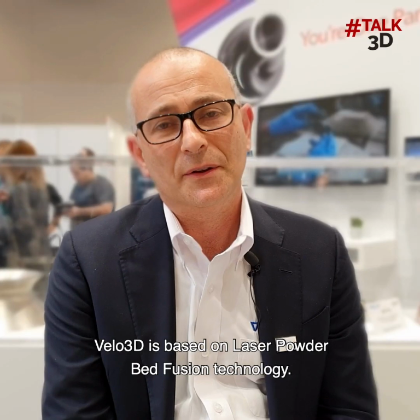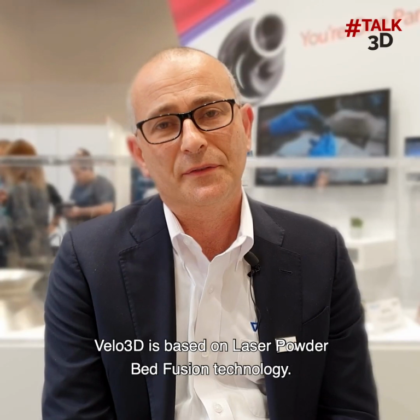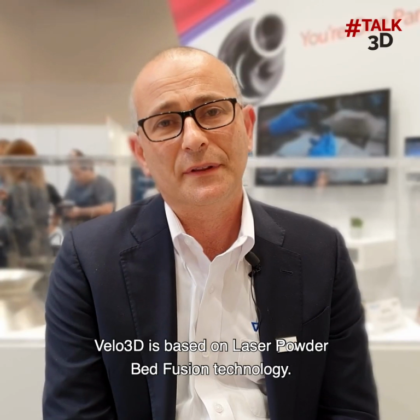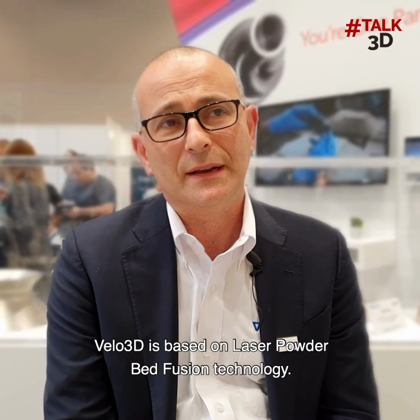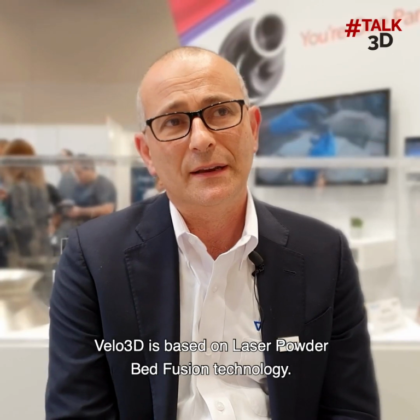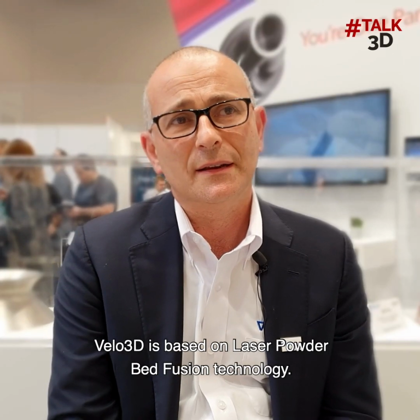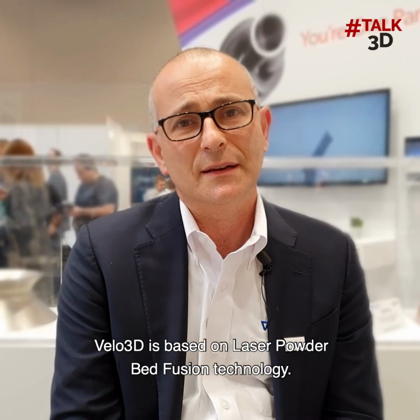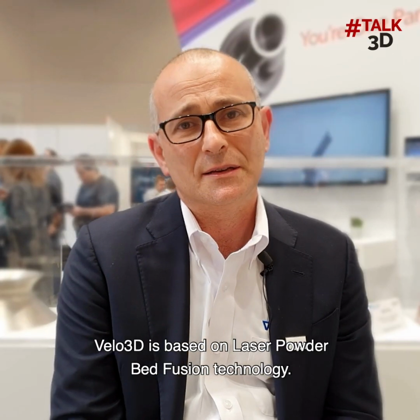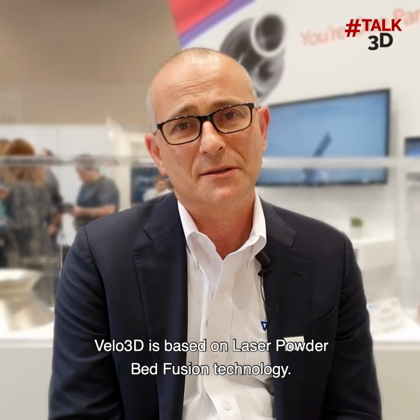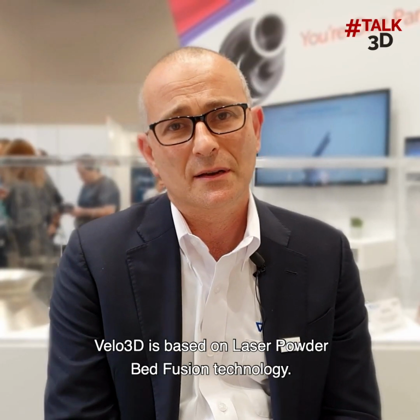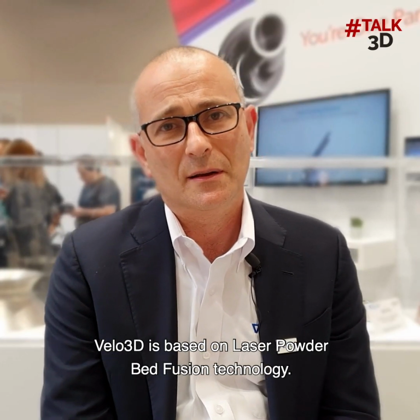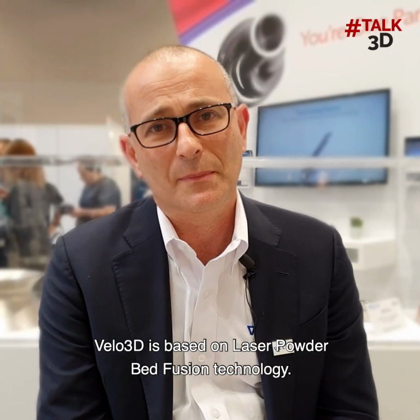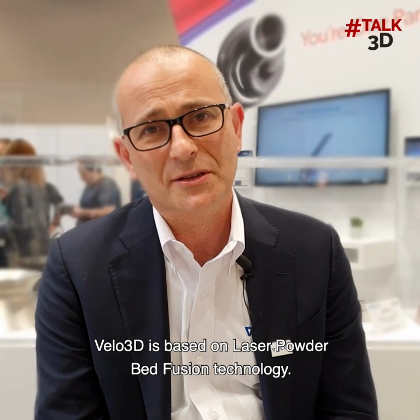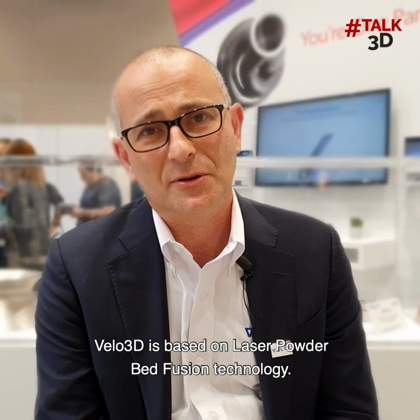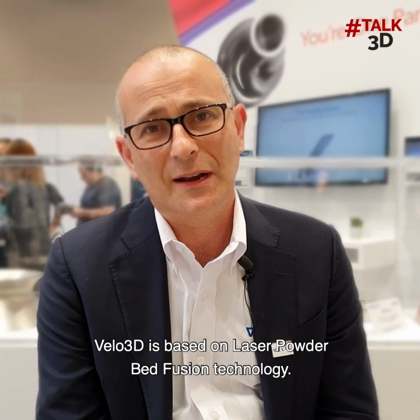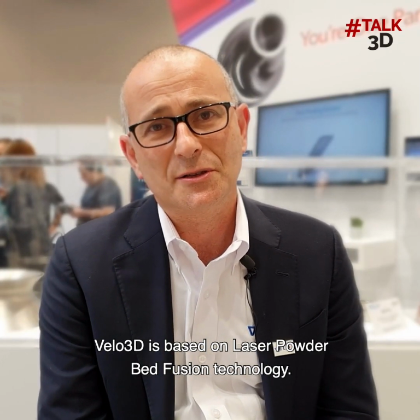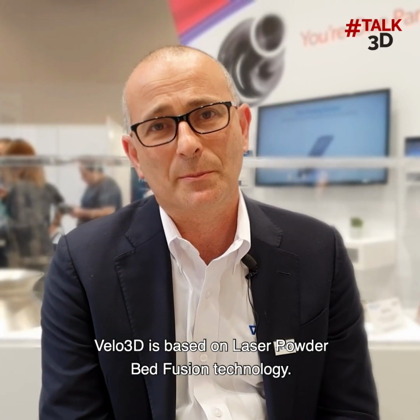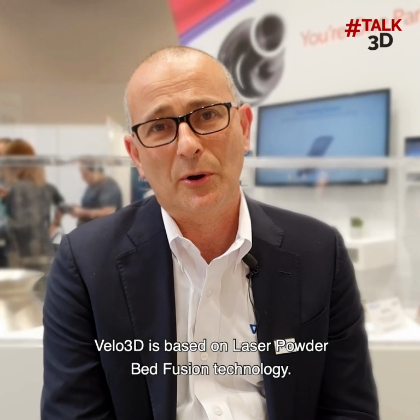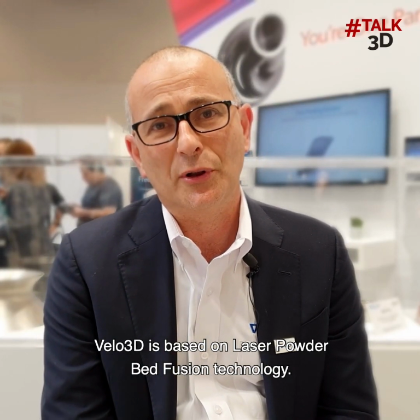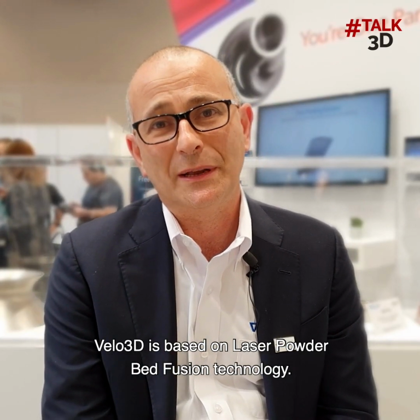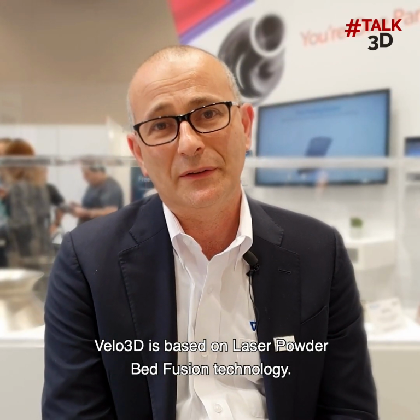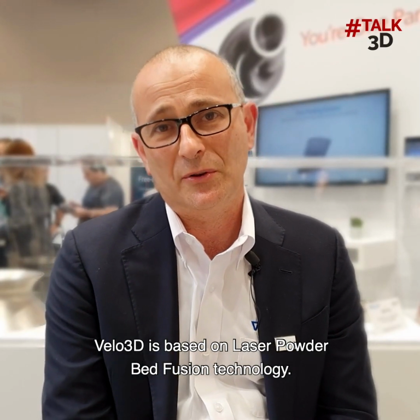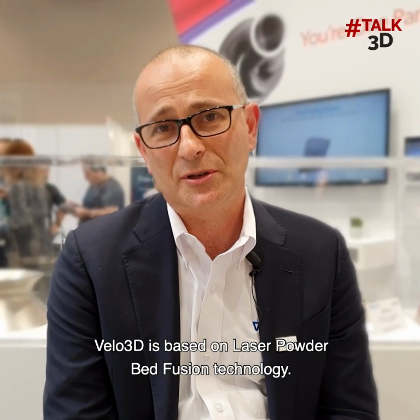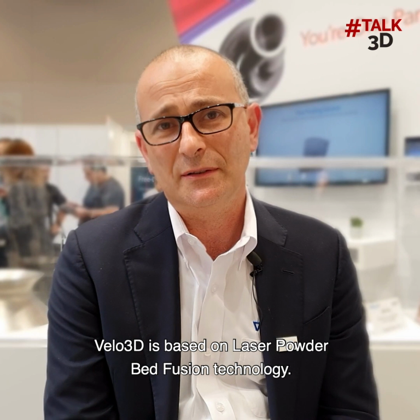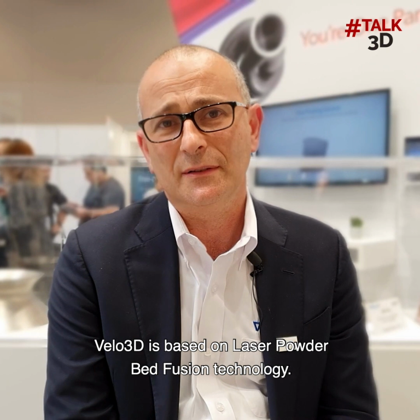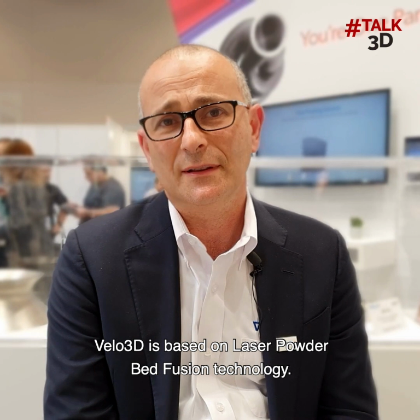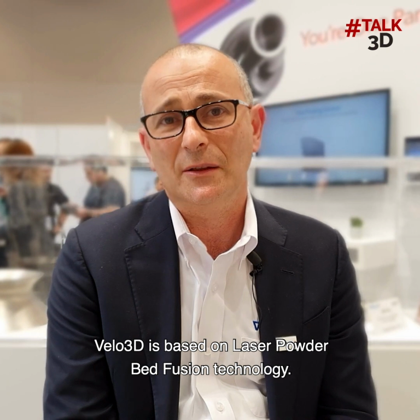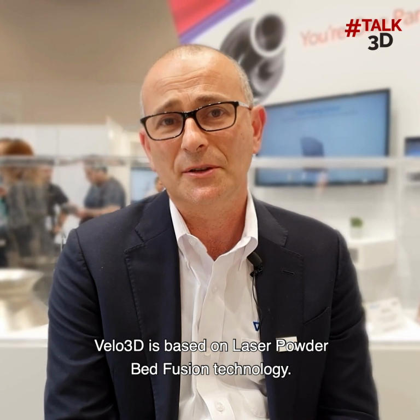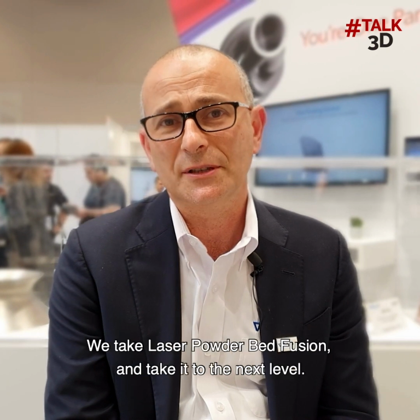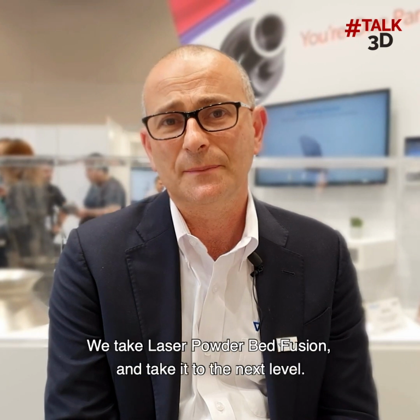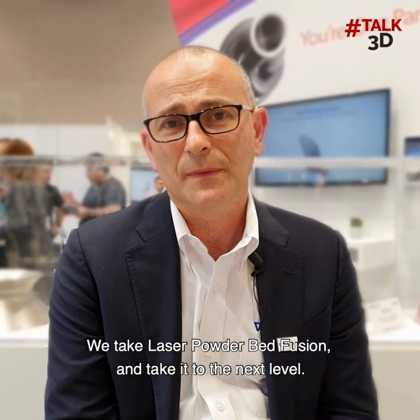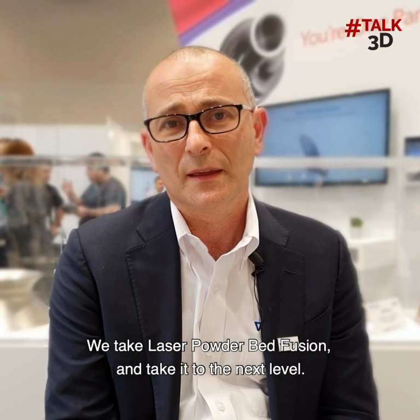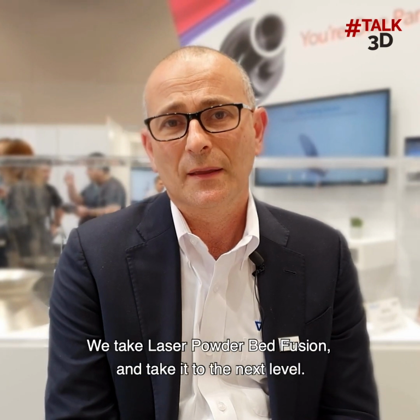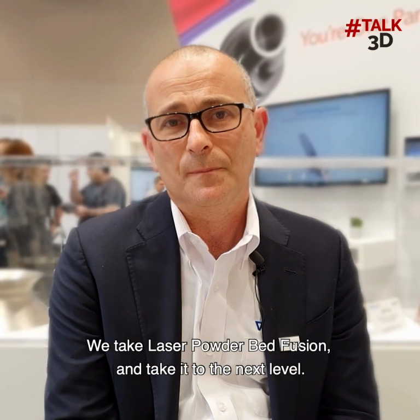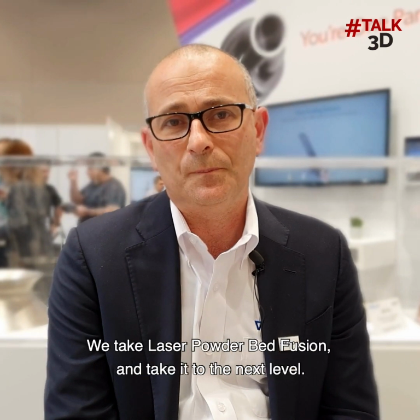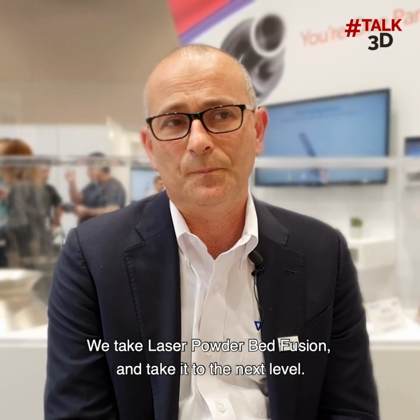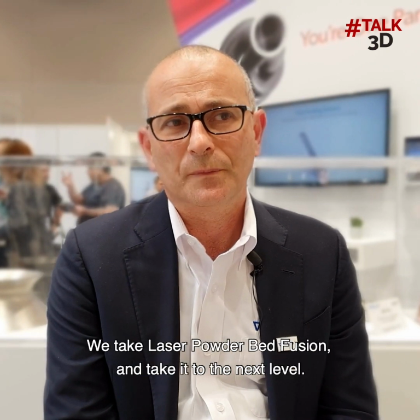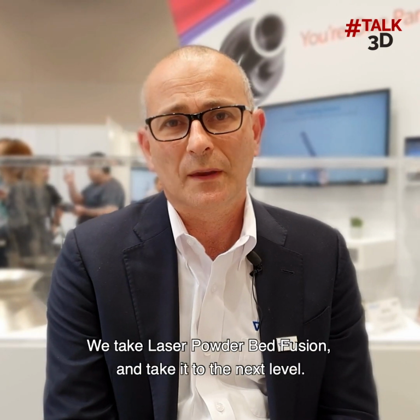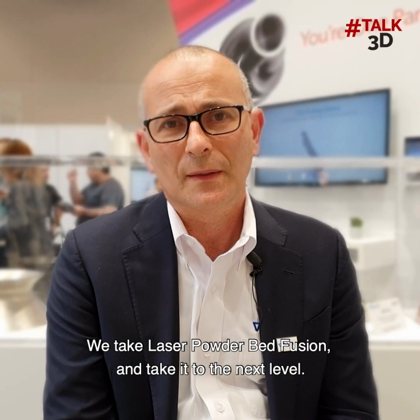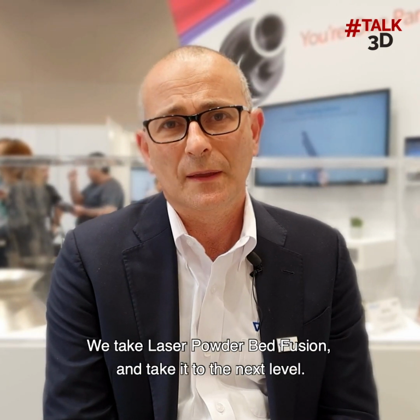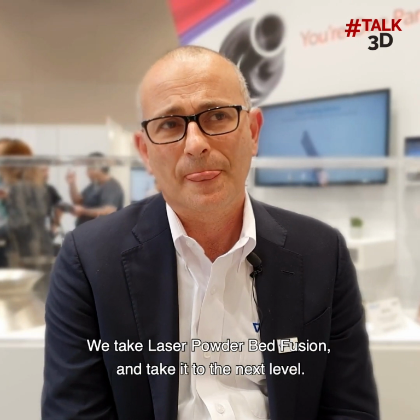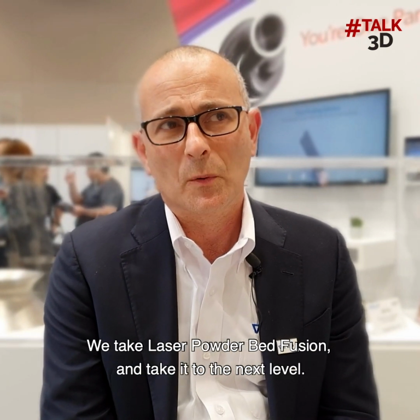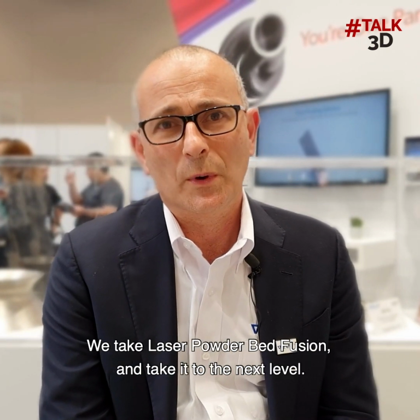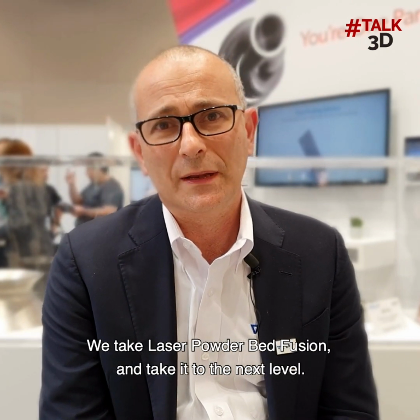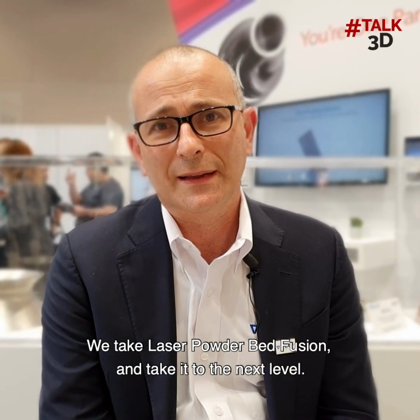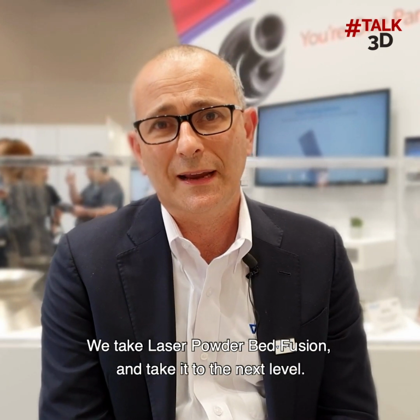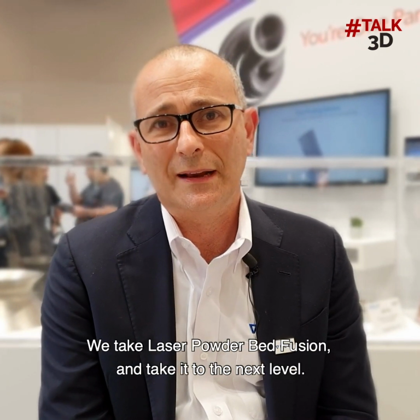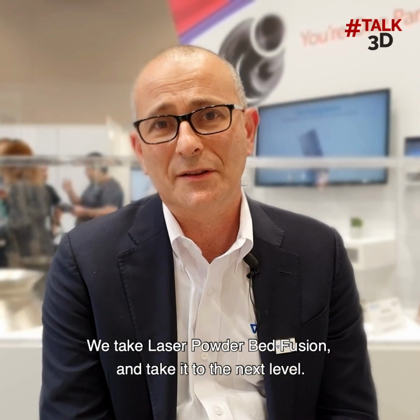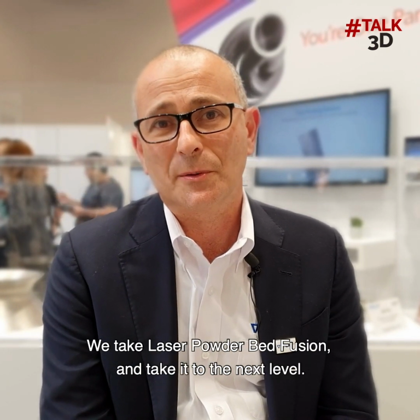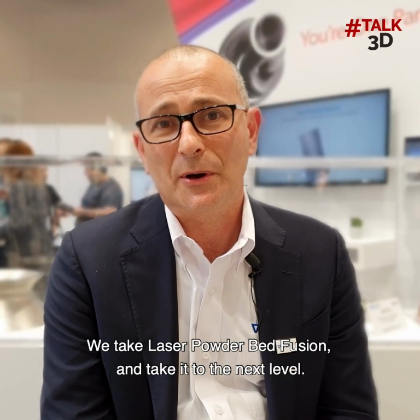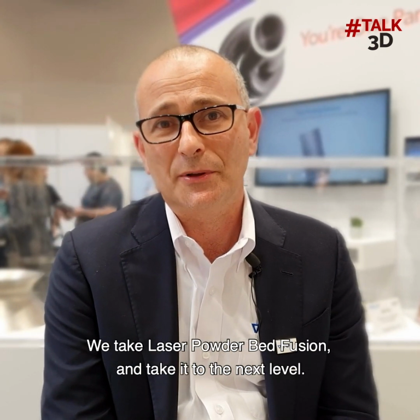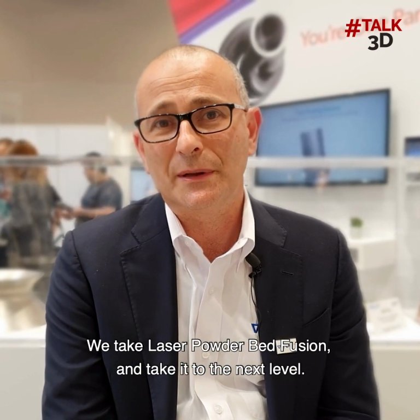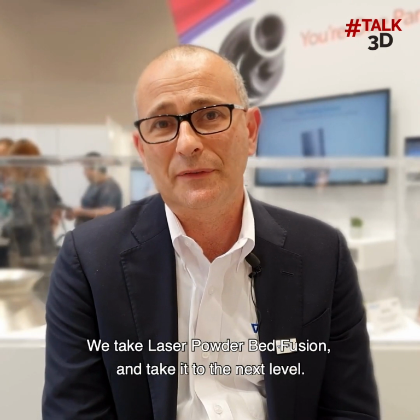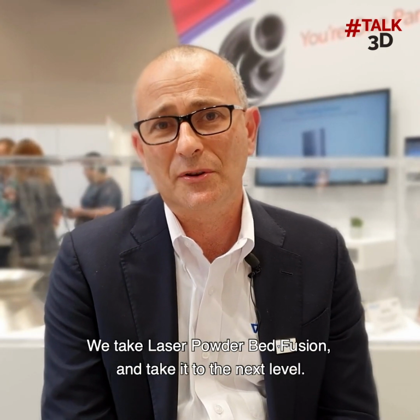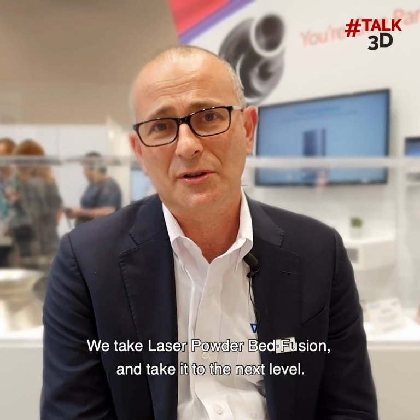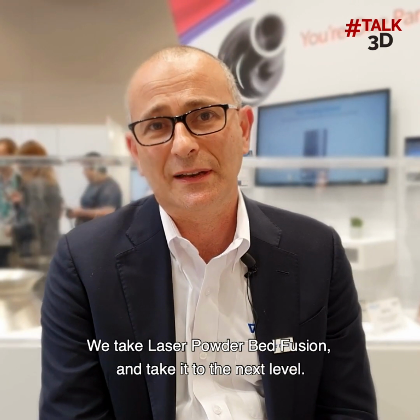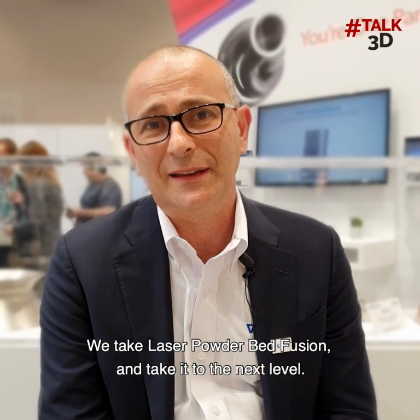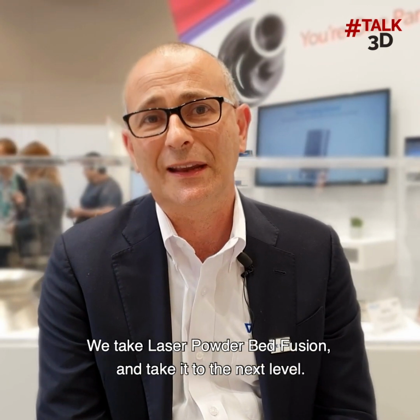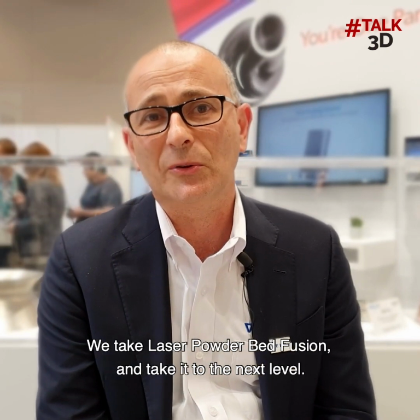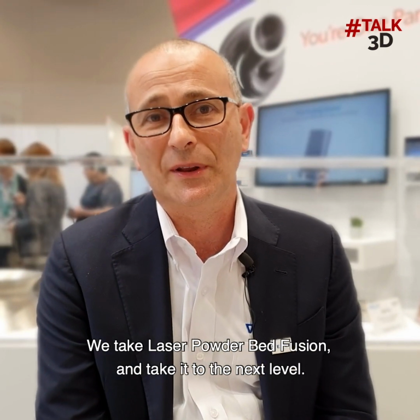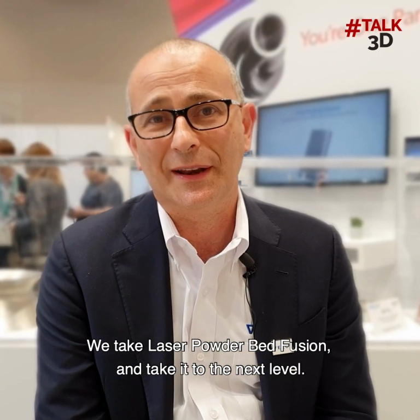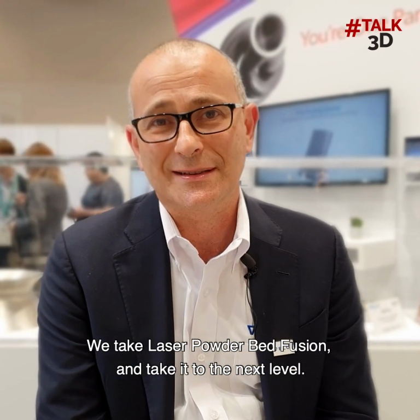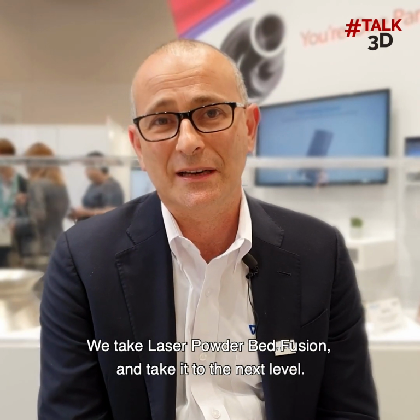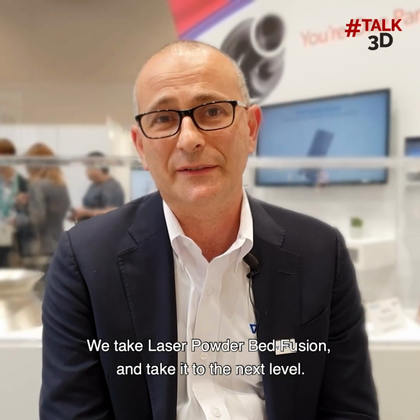Velo3D is based on laser powder bed fusion technology. We take laser powder bed fusion and take it to the next level.